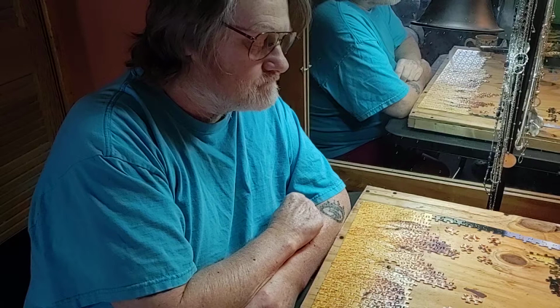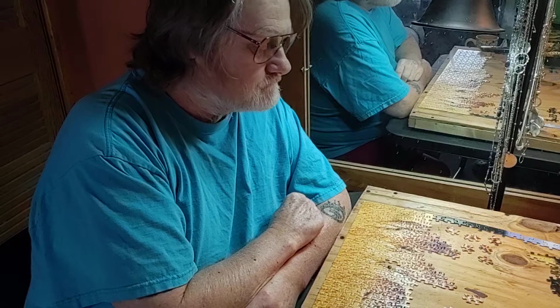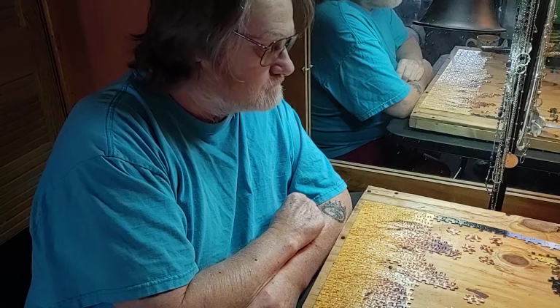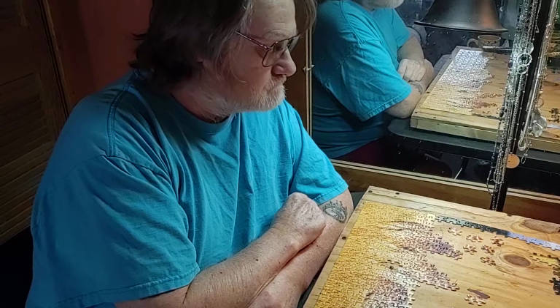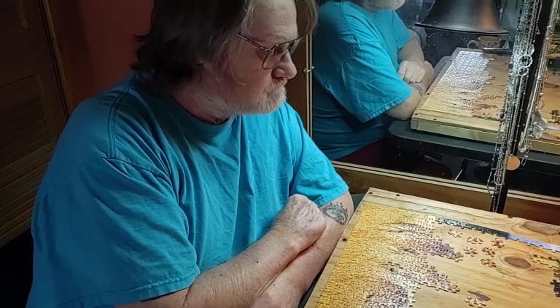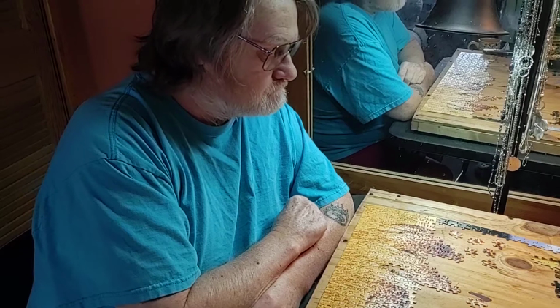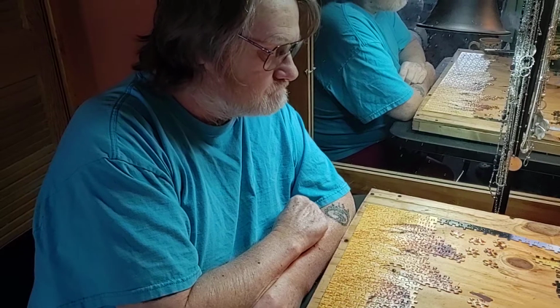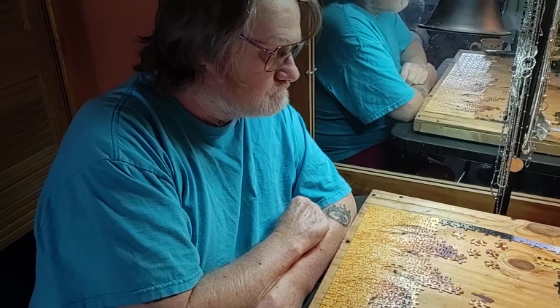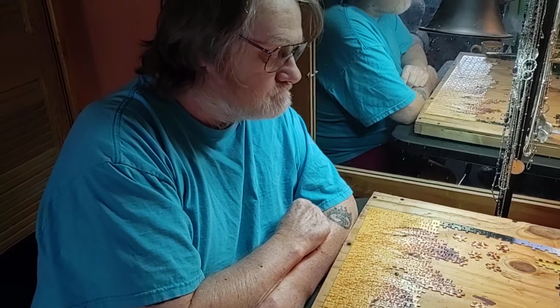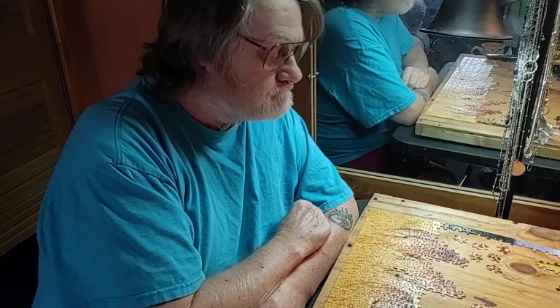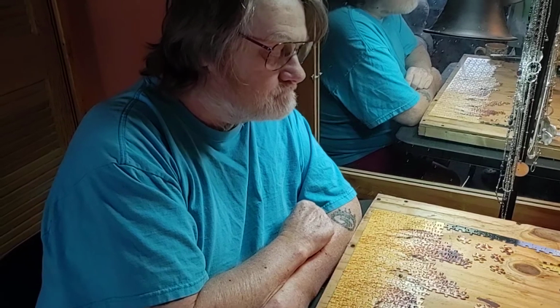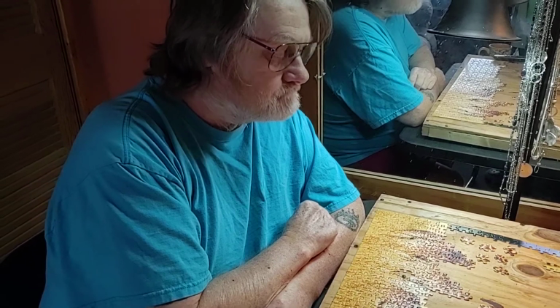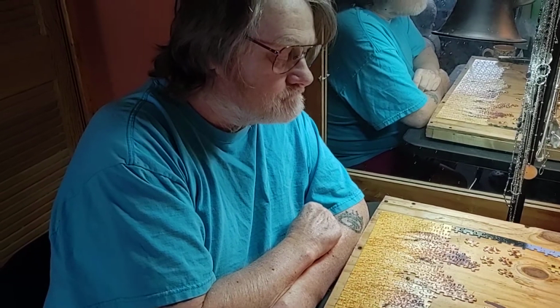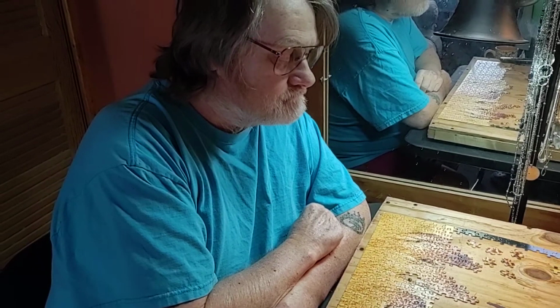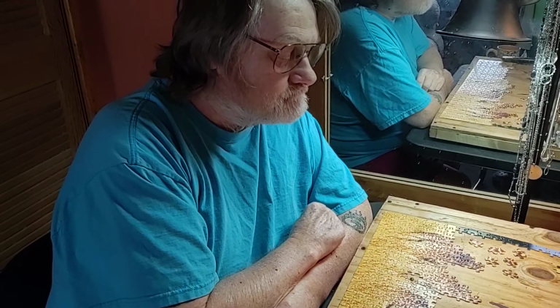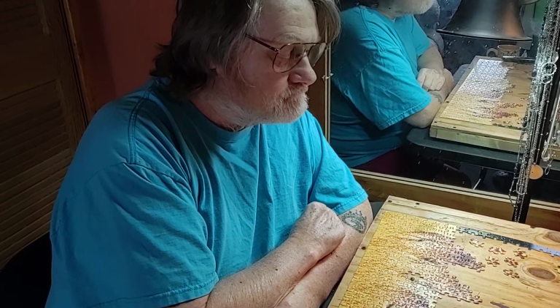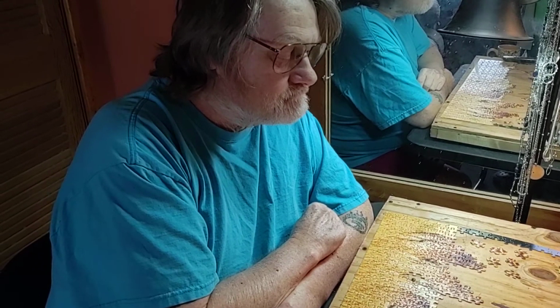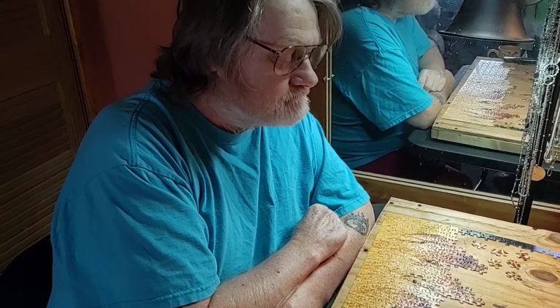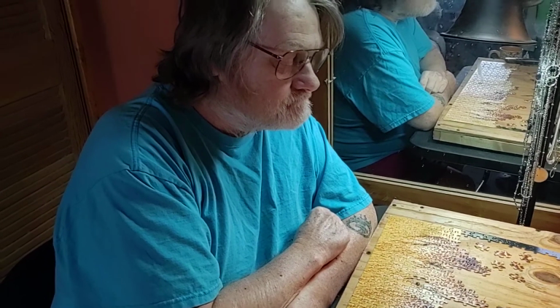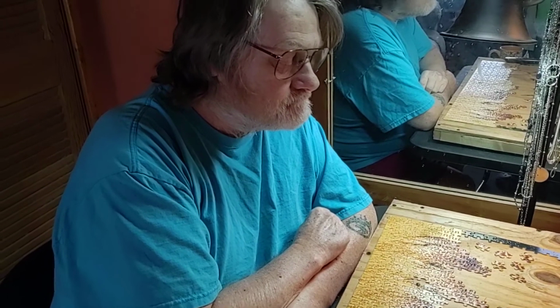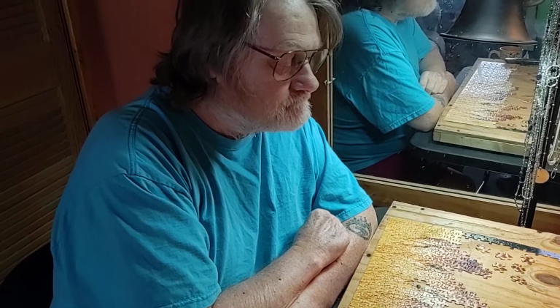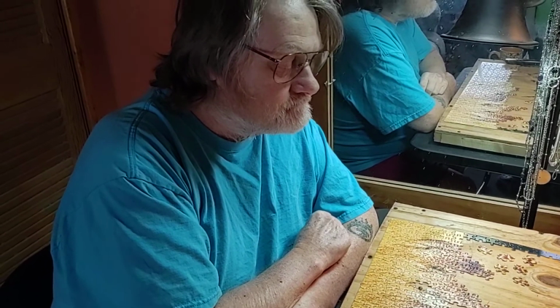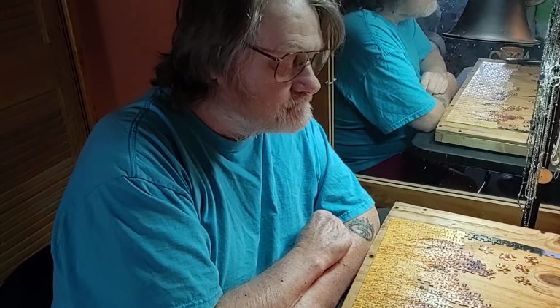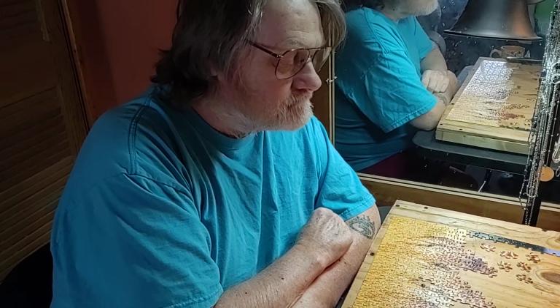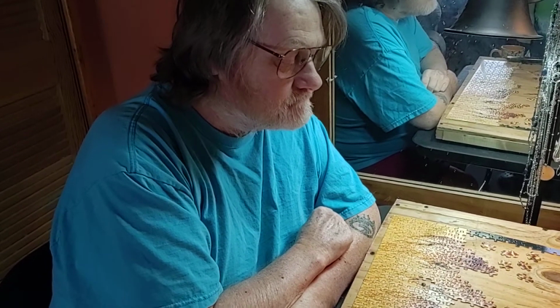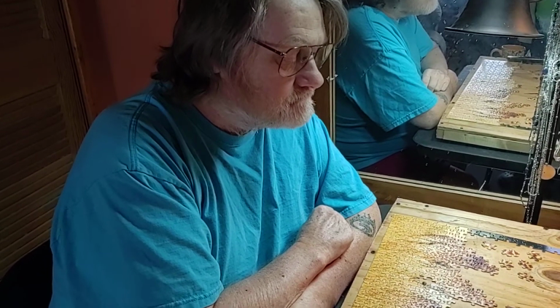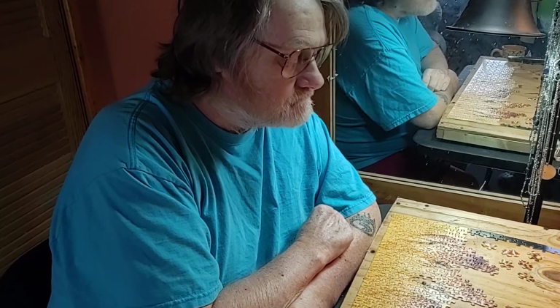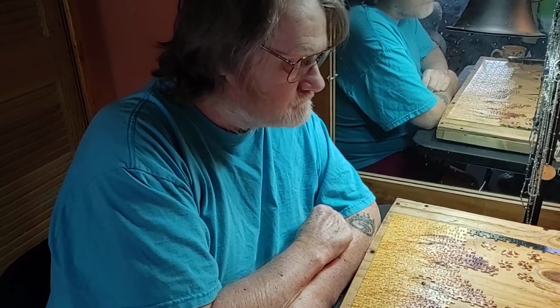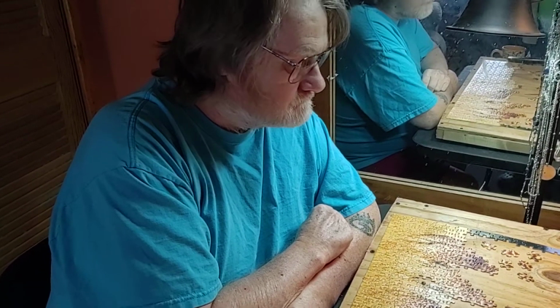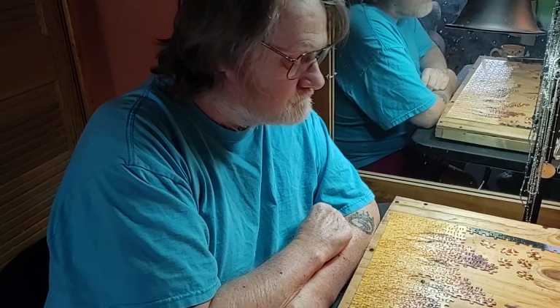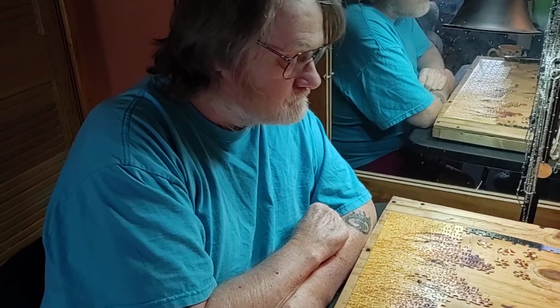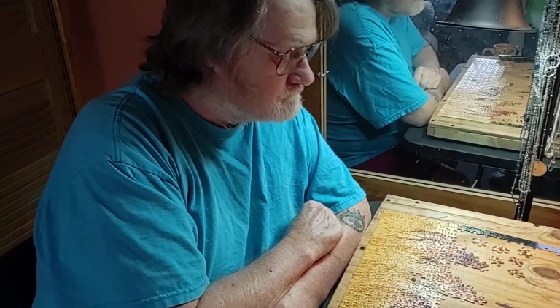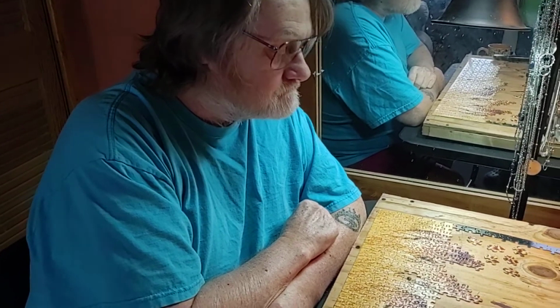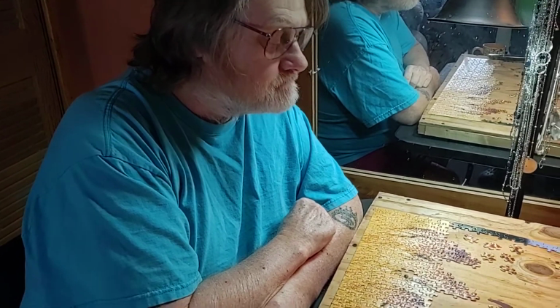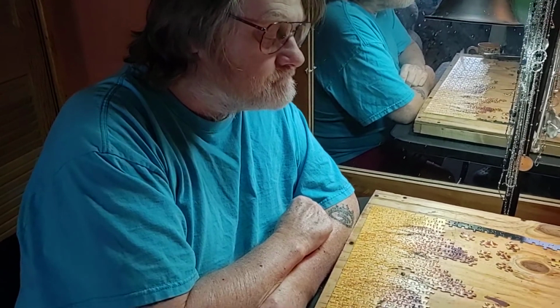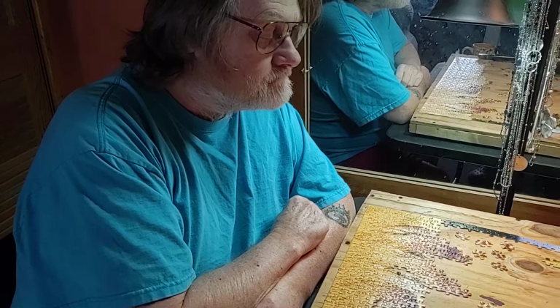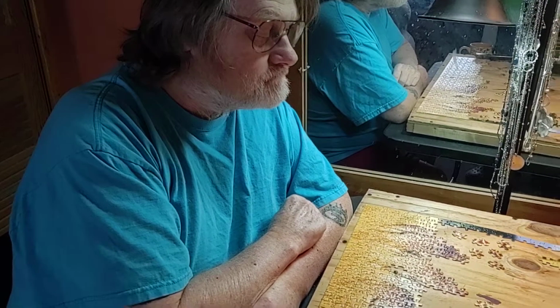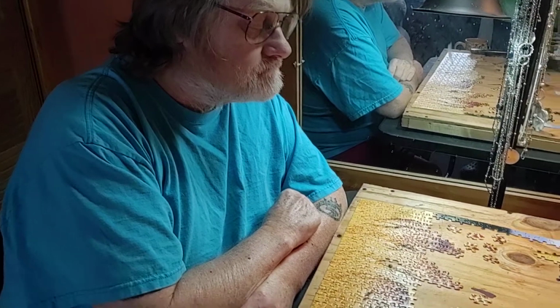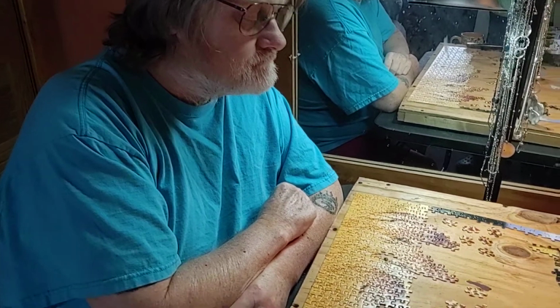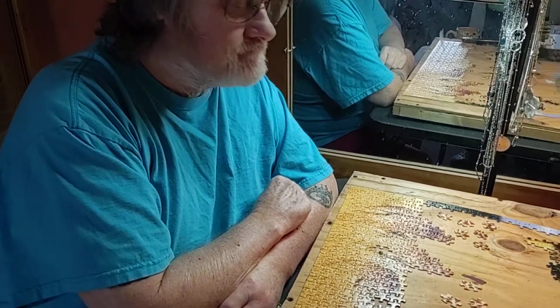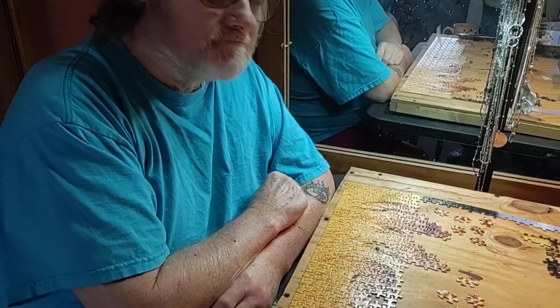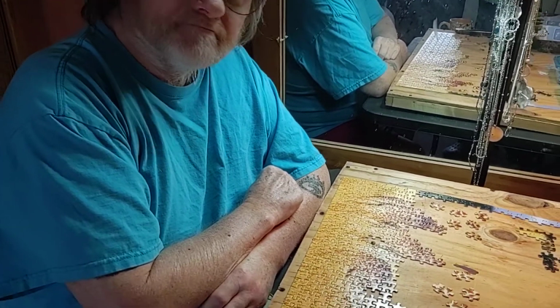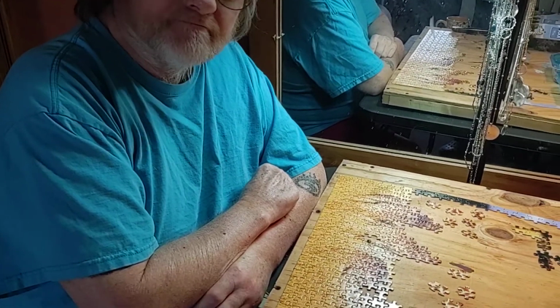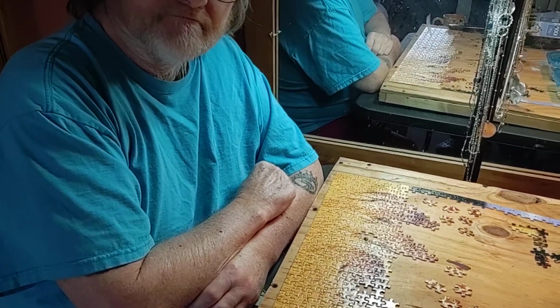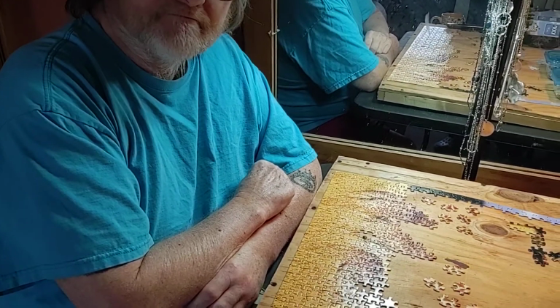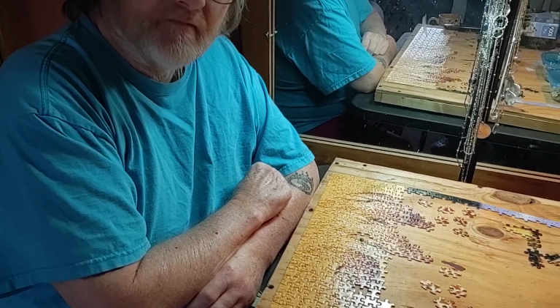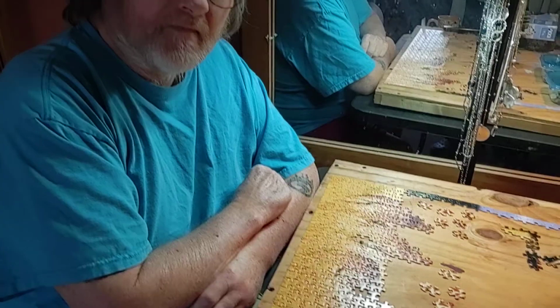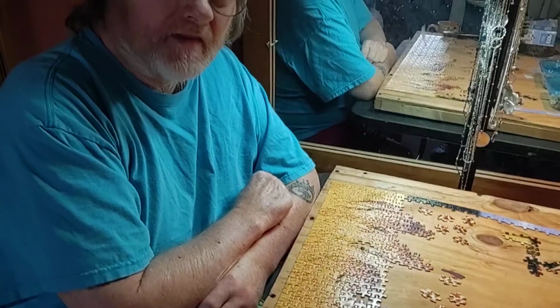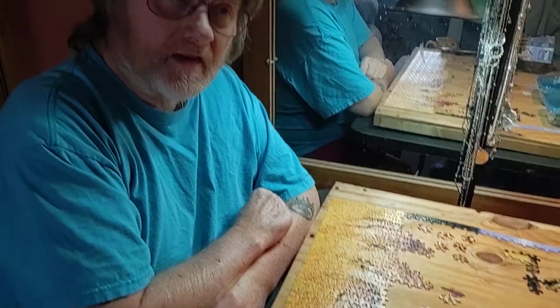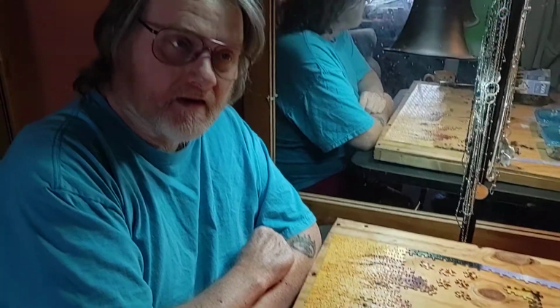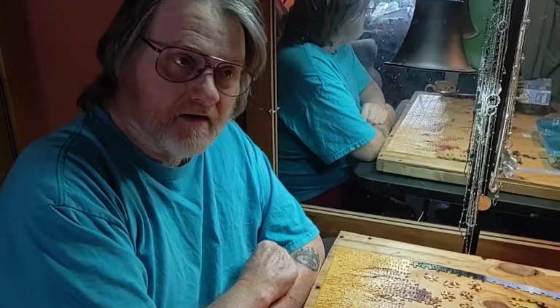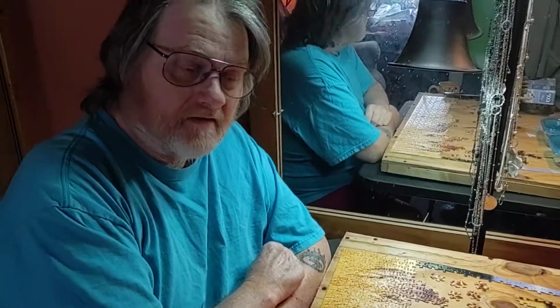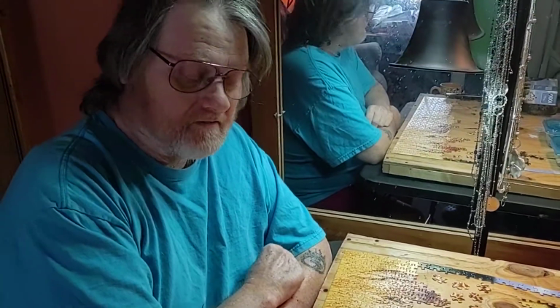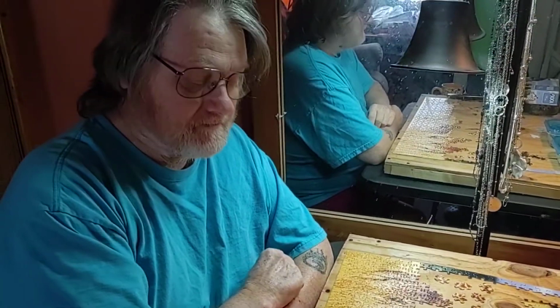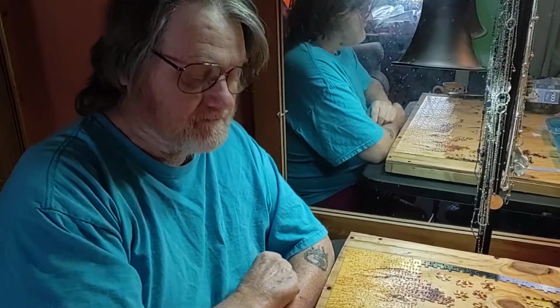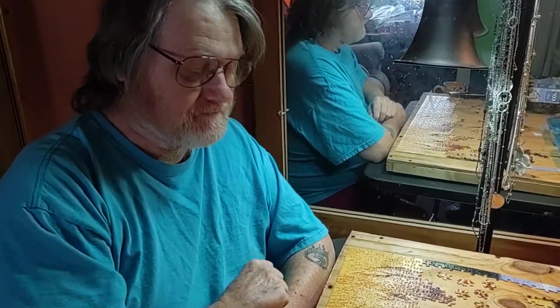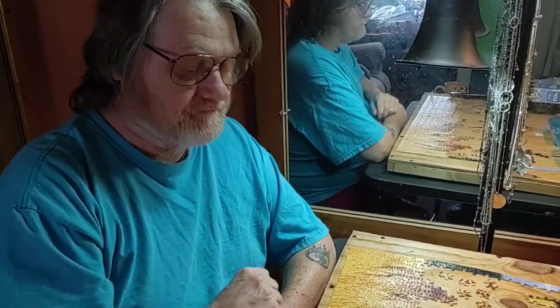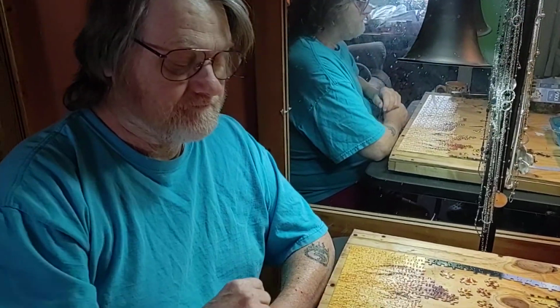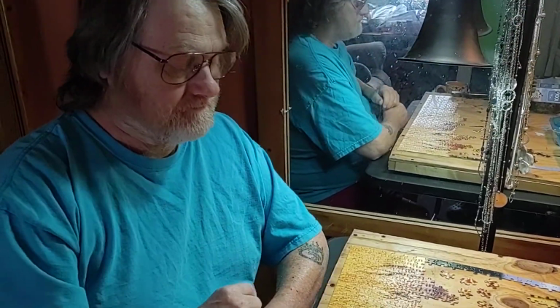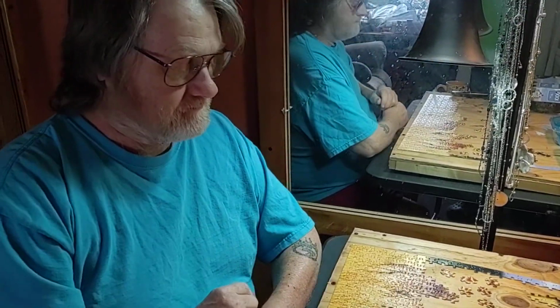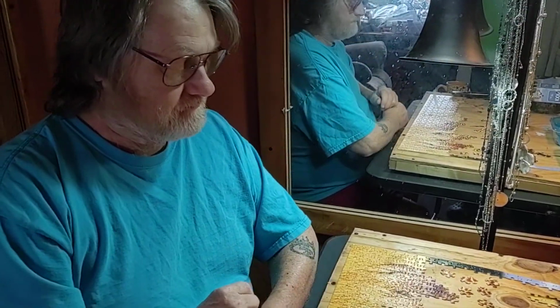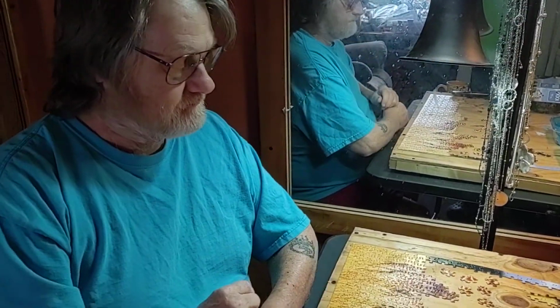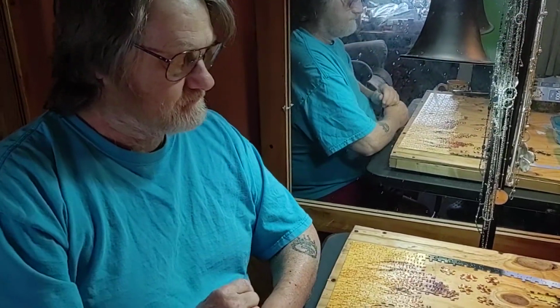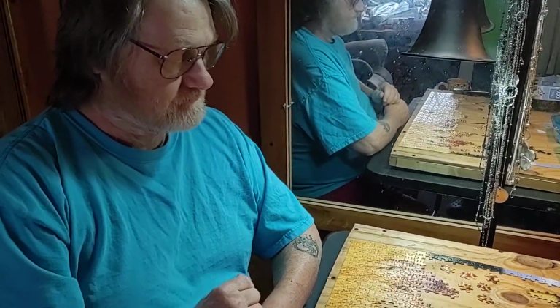Hi guys, it's Ruthie and Clay with the Popo Backyard Farm. Clay is working on a puzzle and I really got a kick out of how he does it.